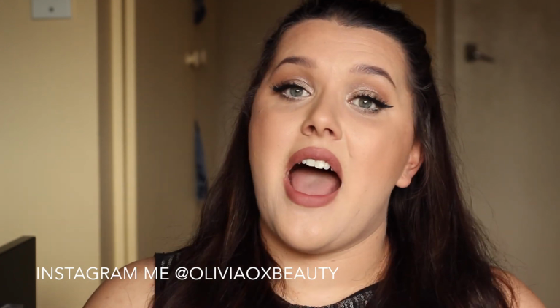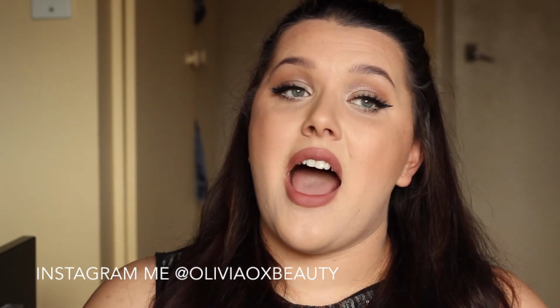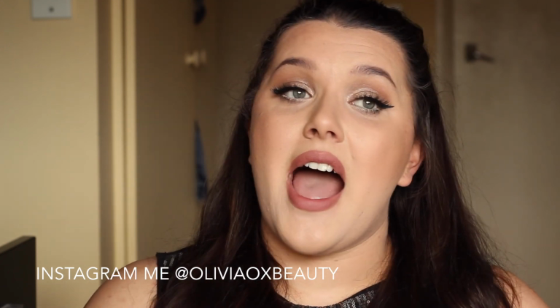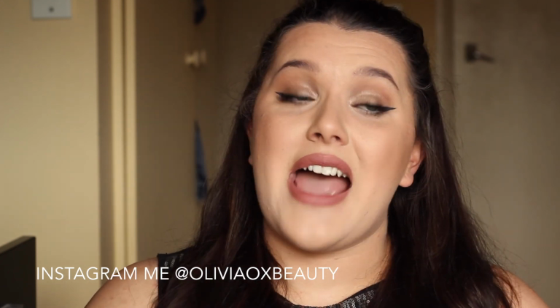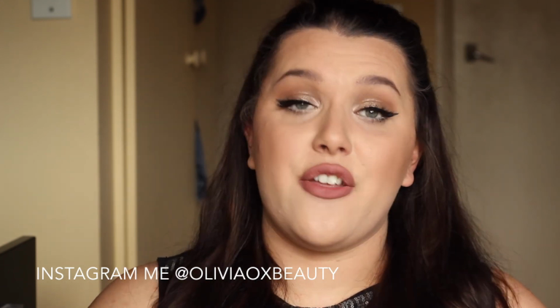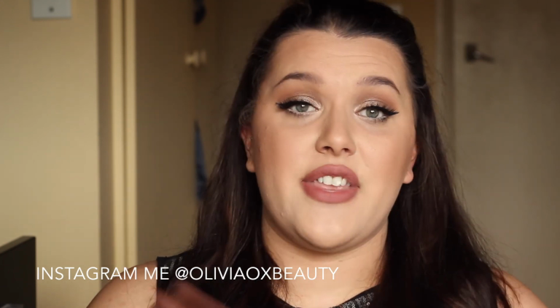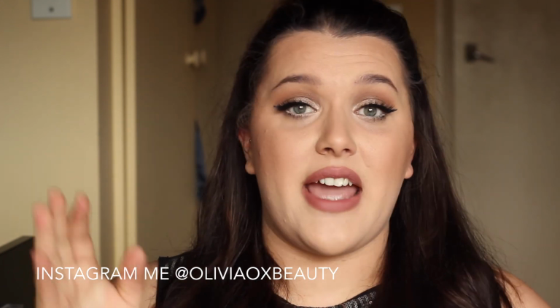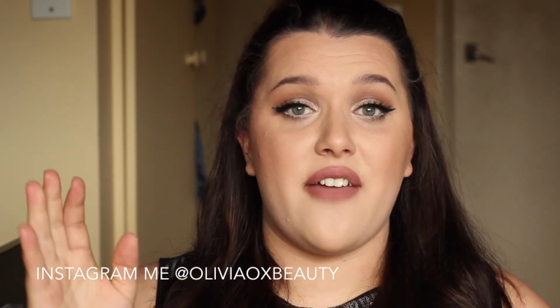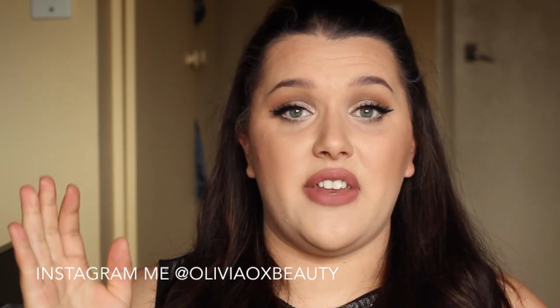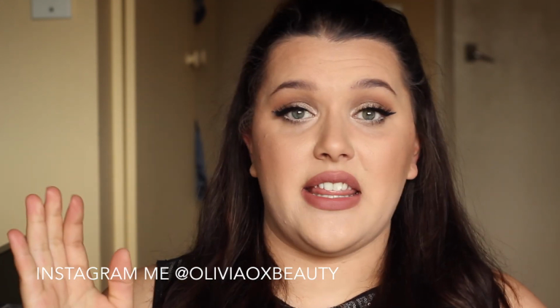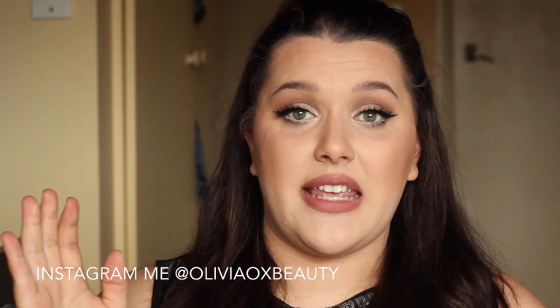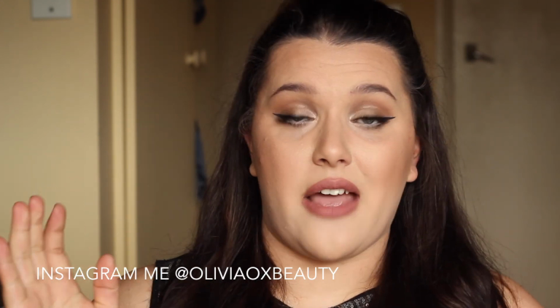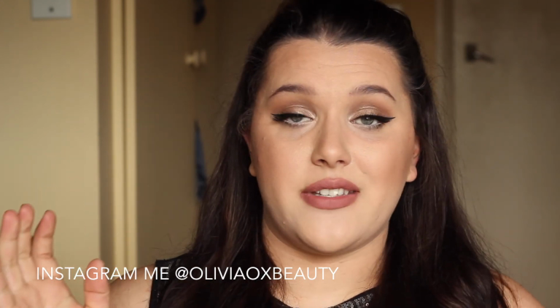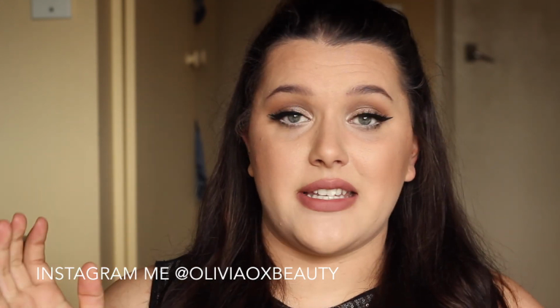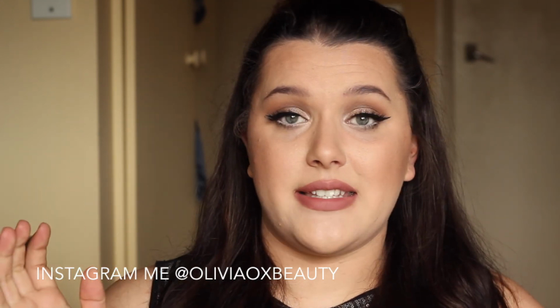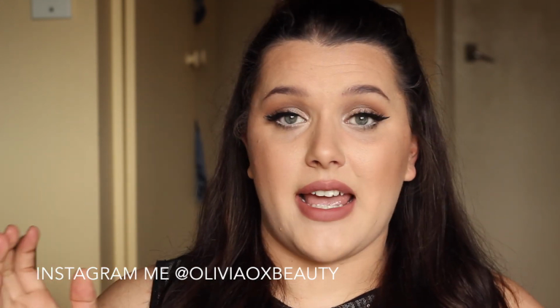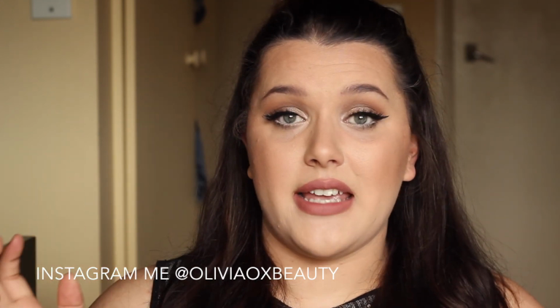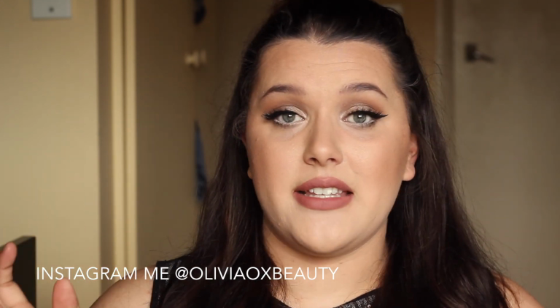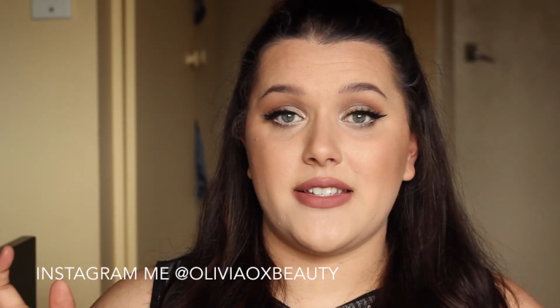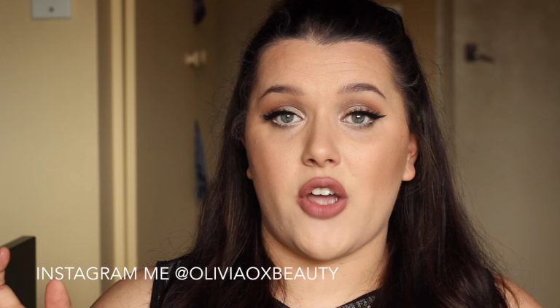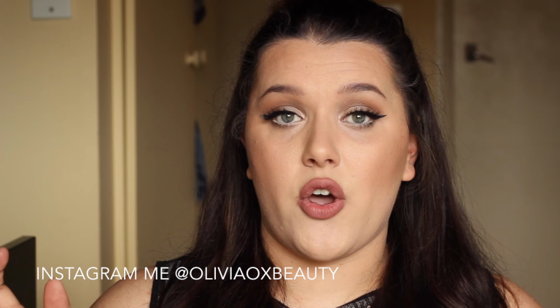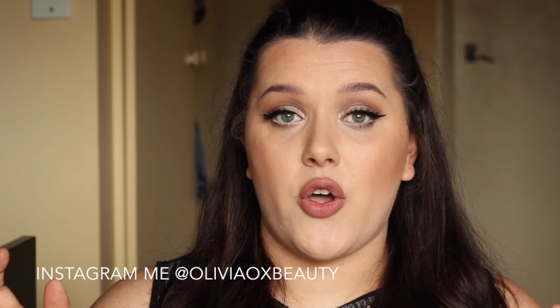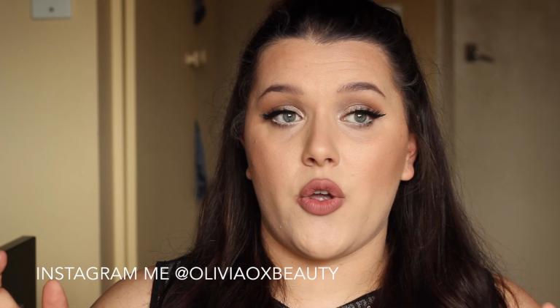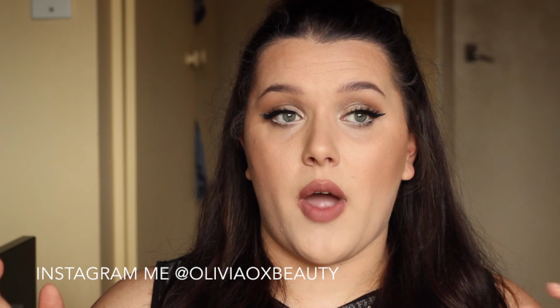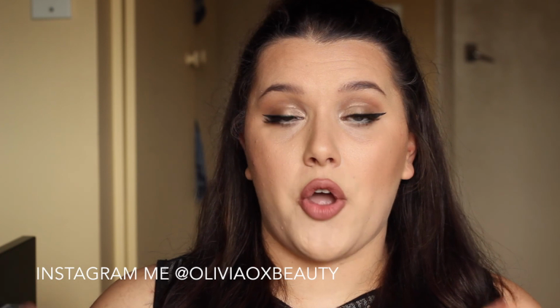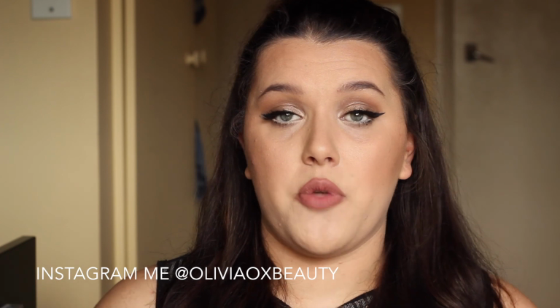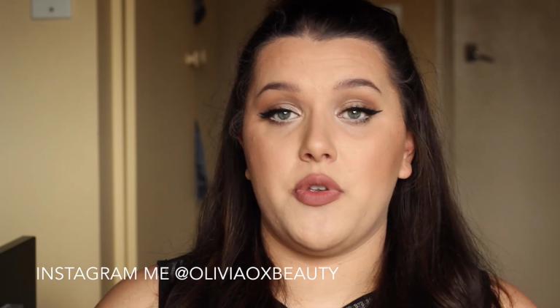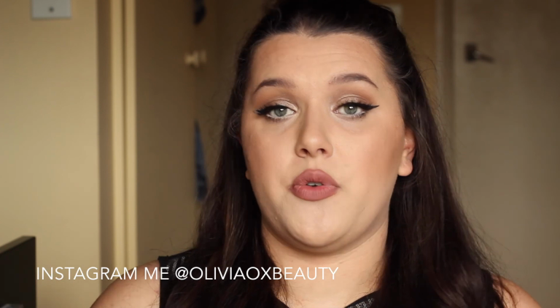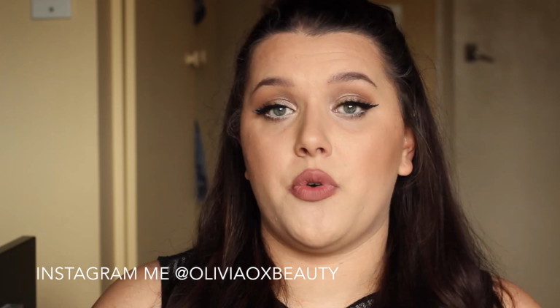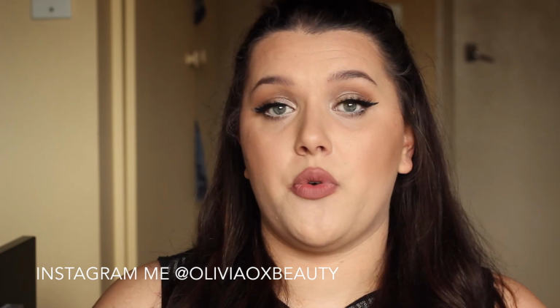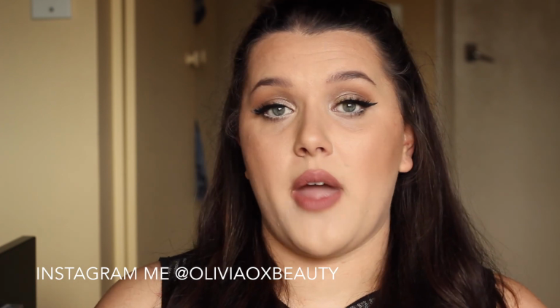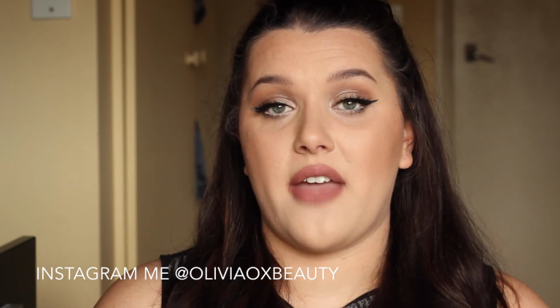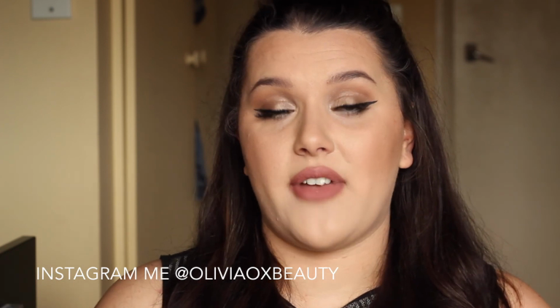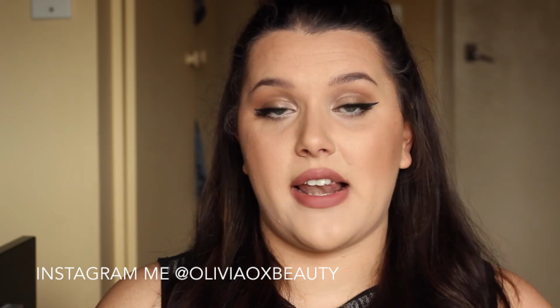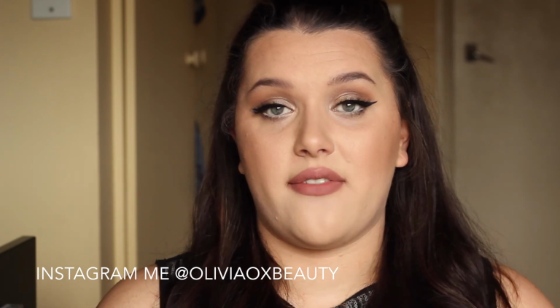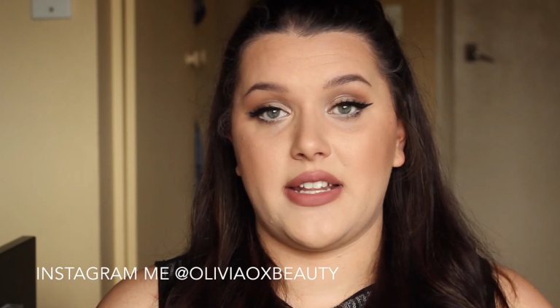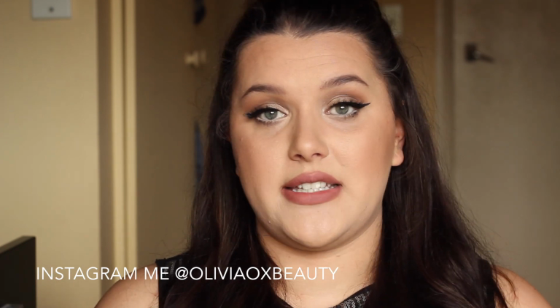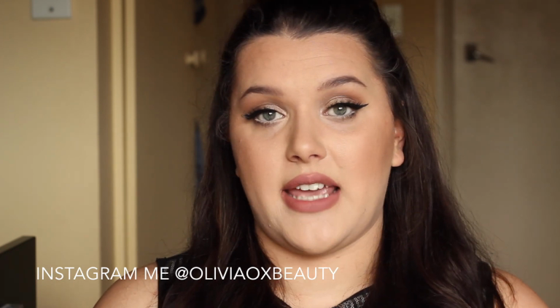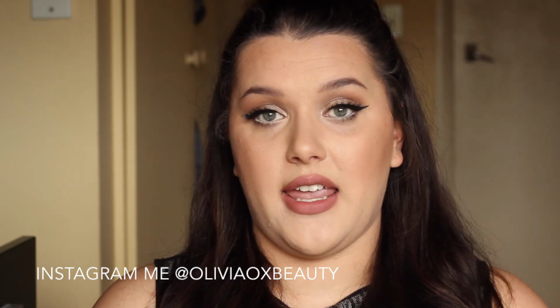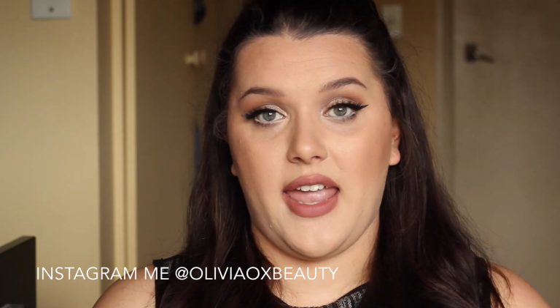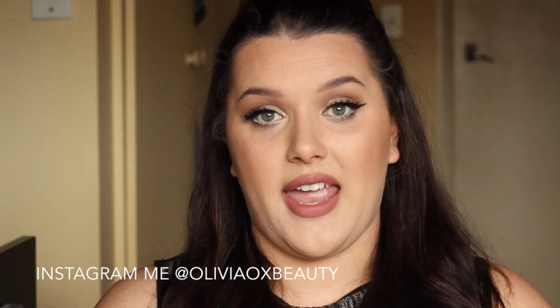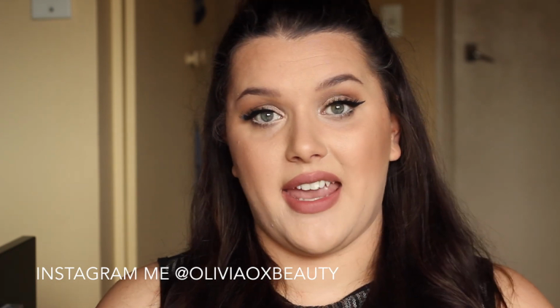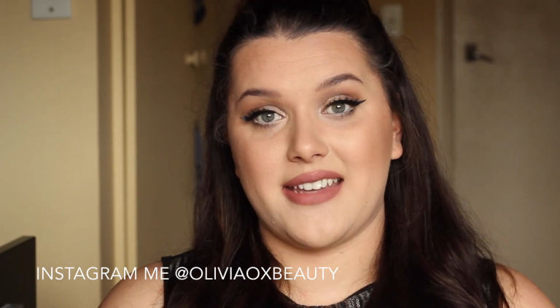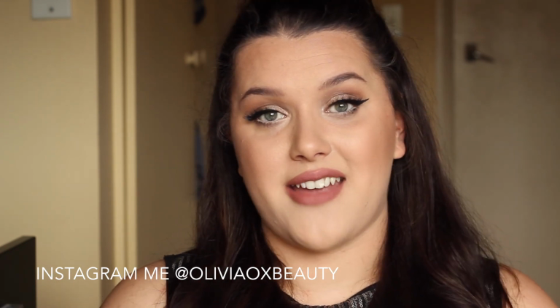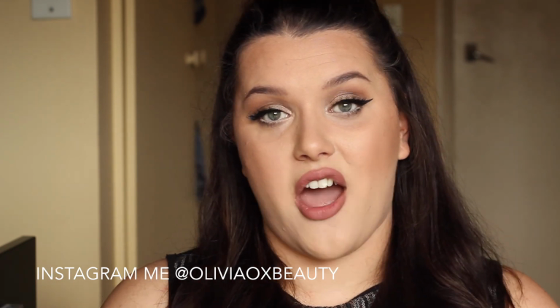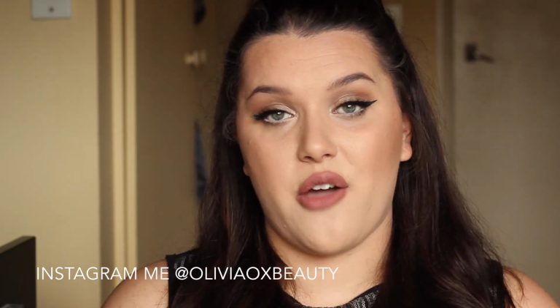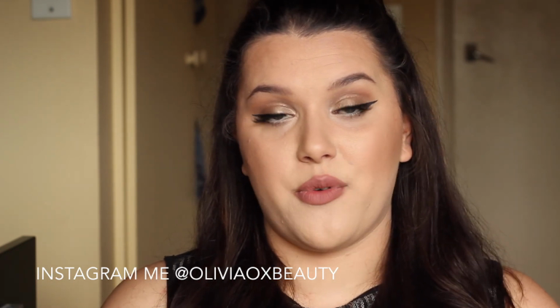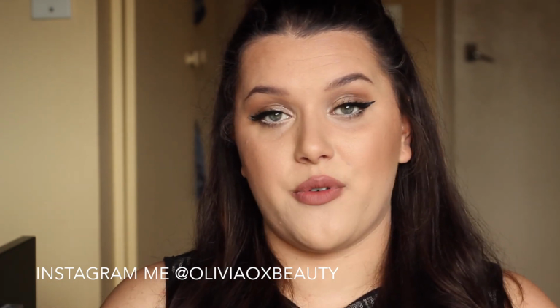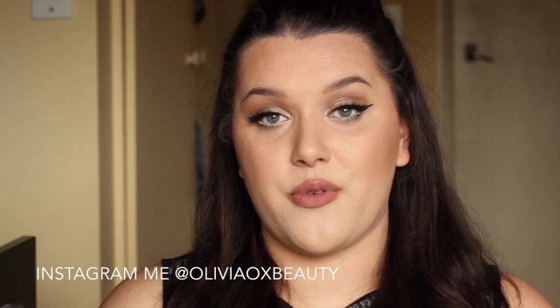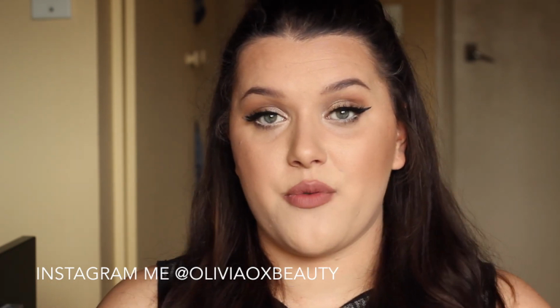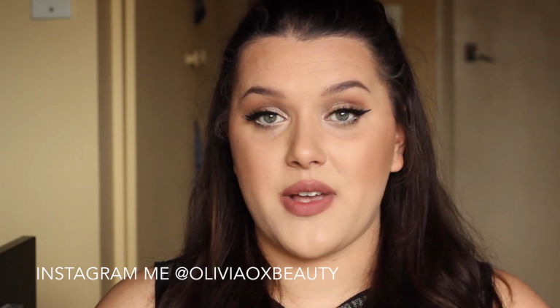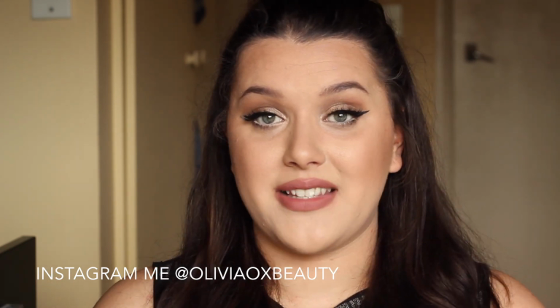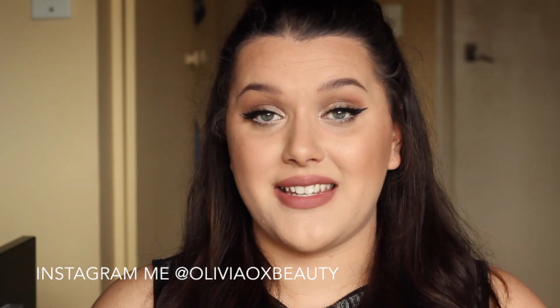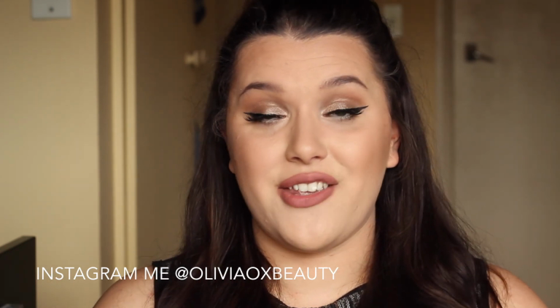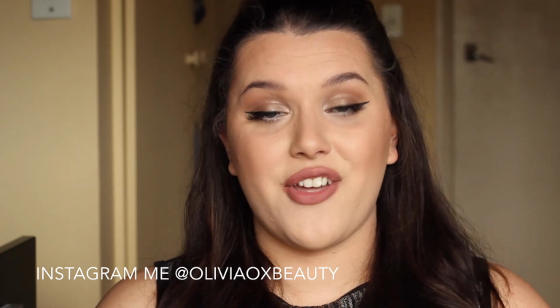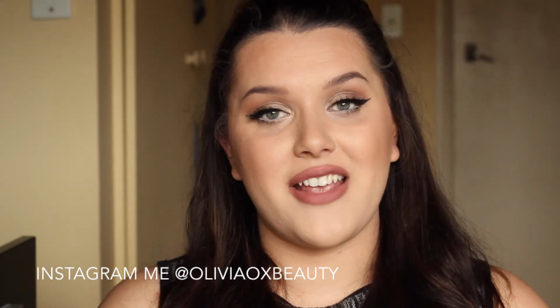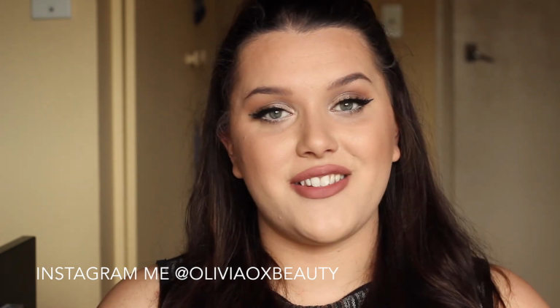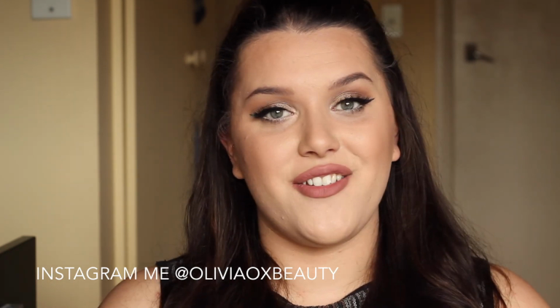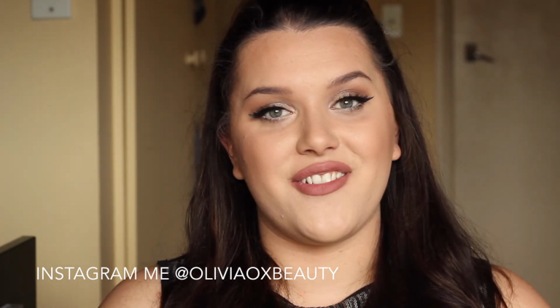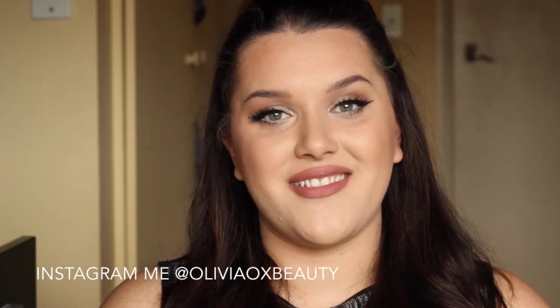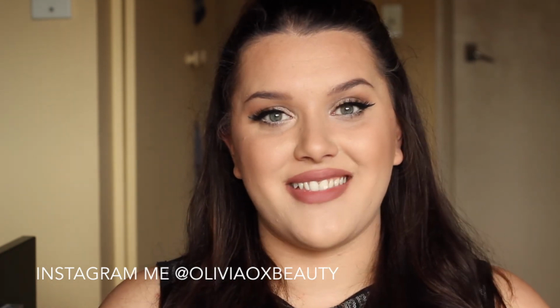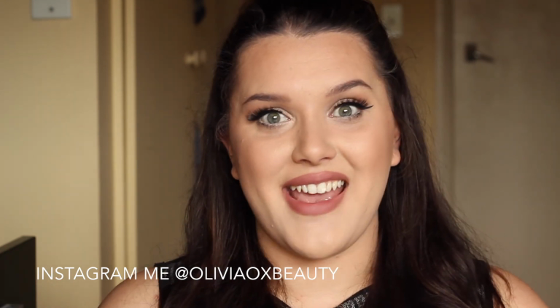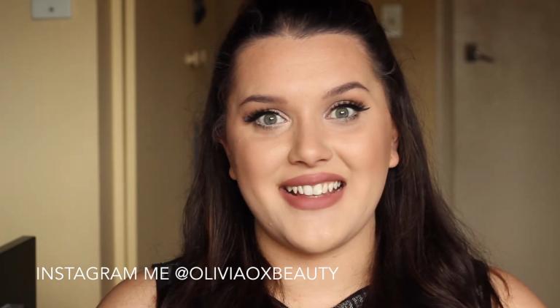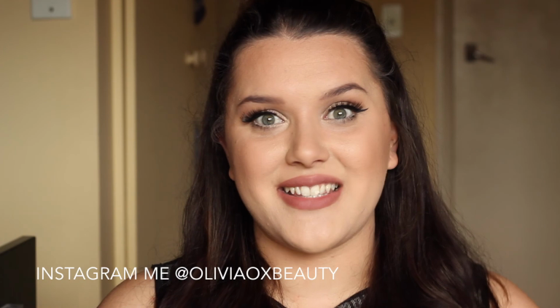I don't think I have anything else to say, so I hope you all have a lovely day and I will see you guys soon. Thanks, bye!